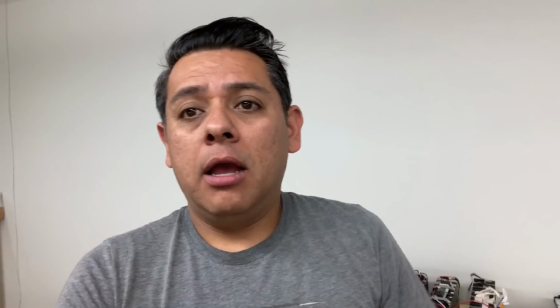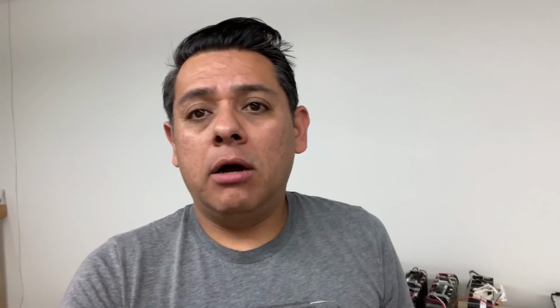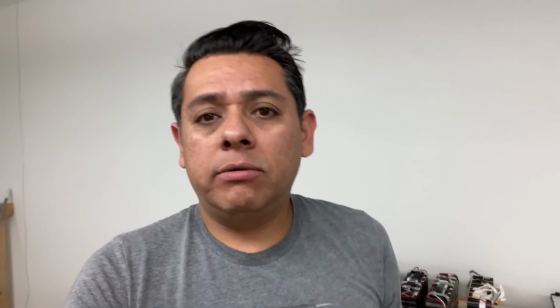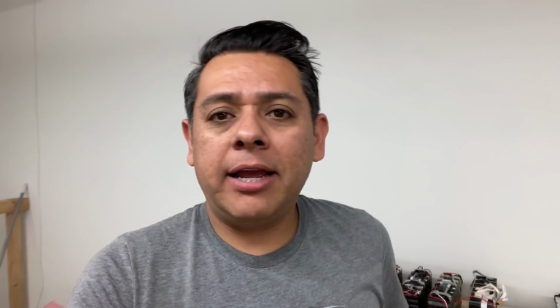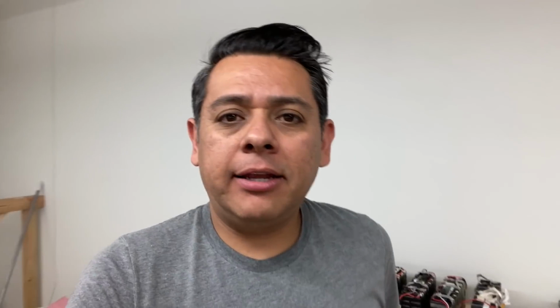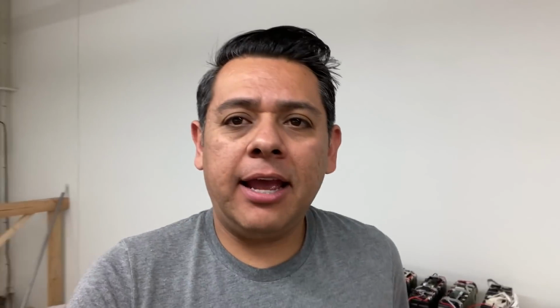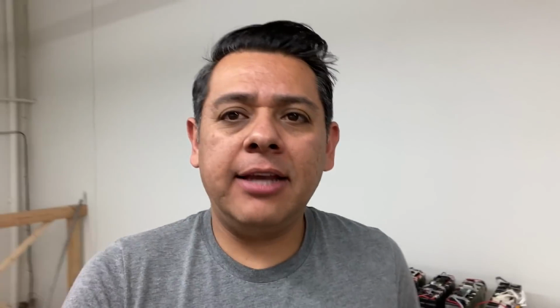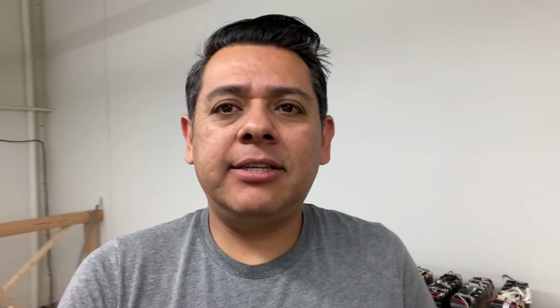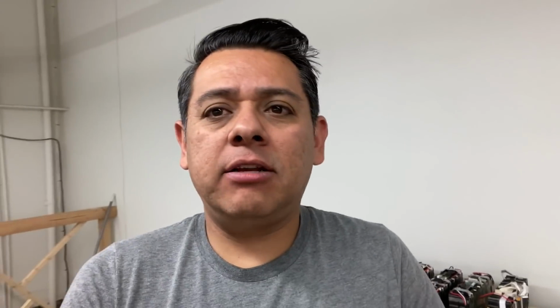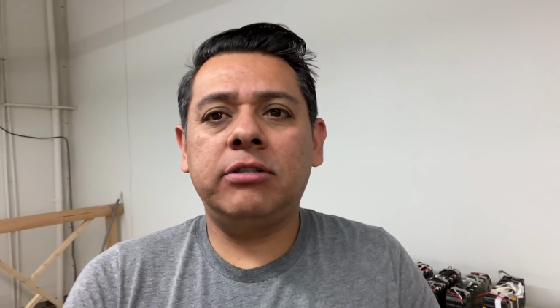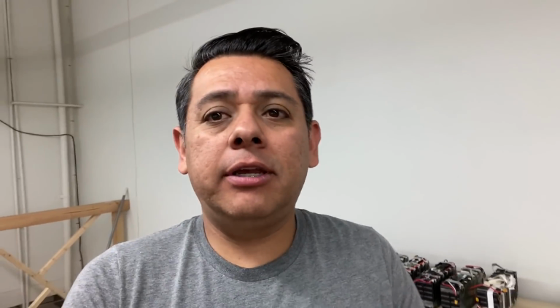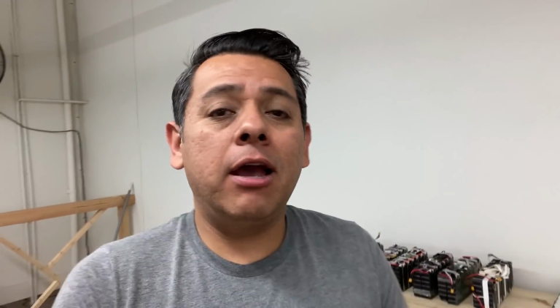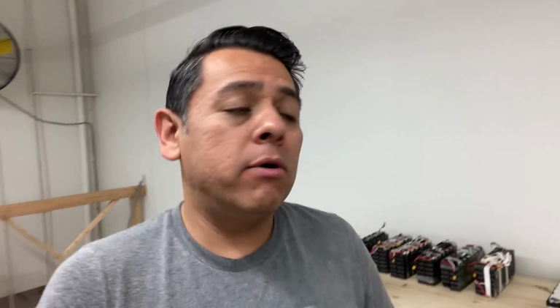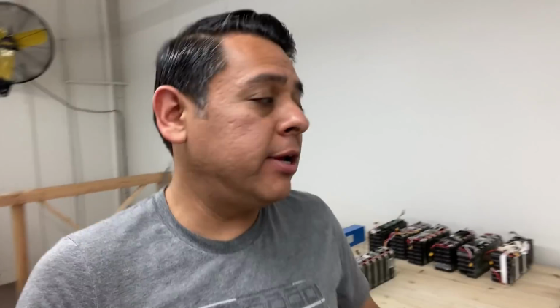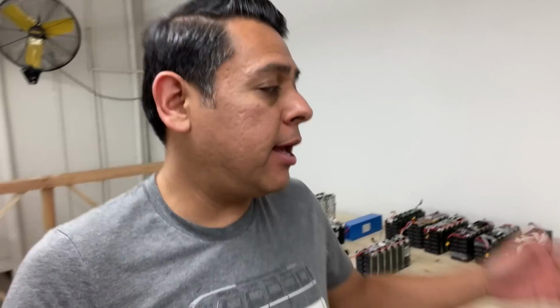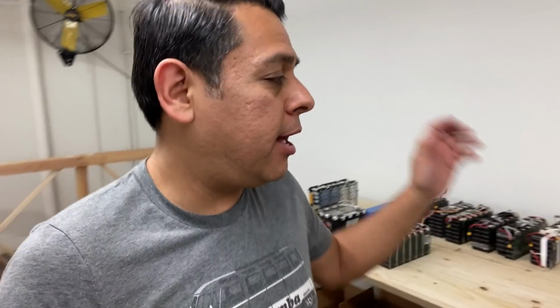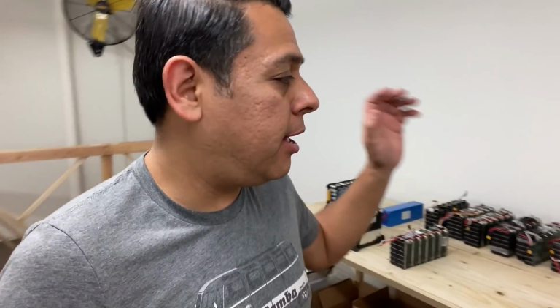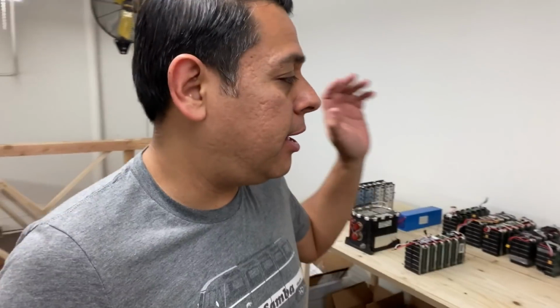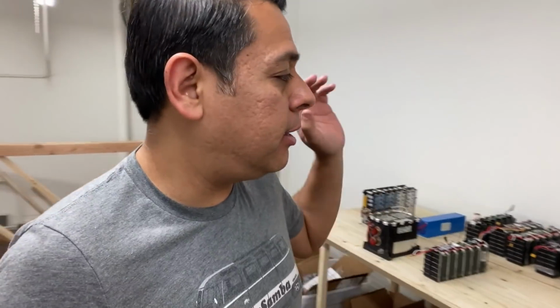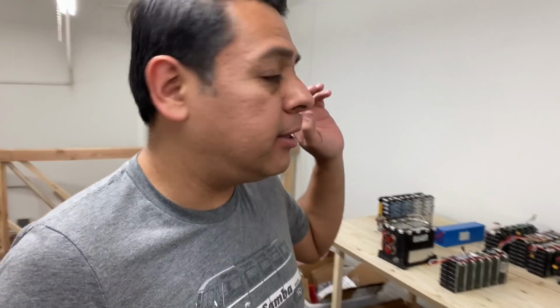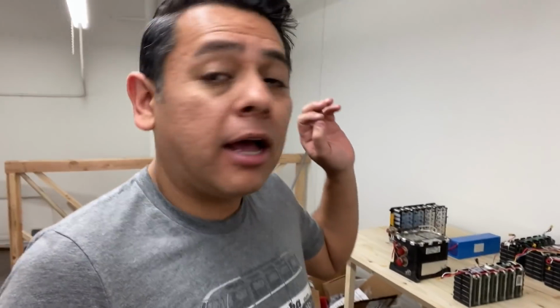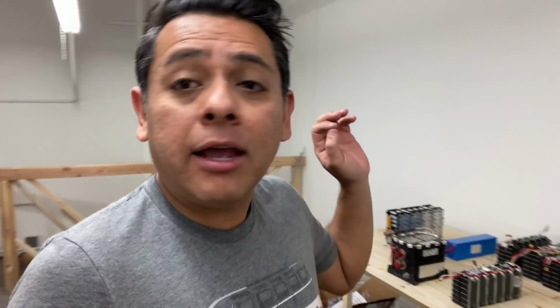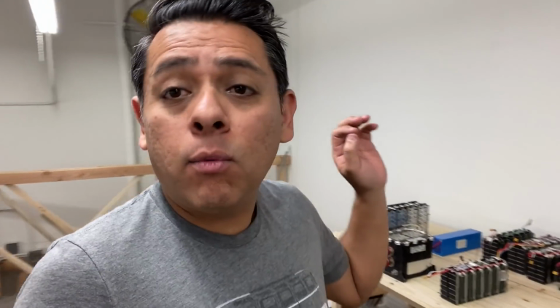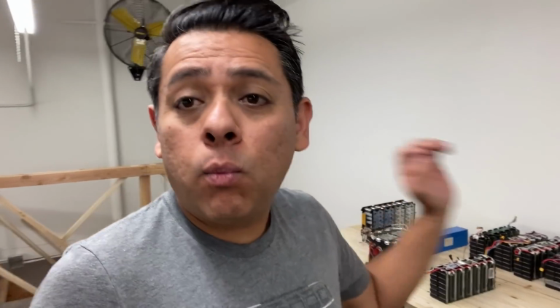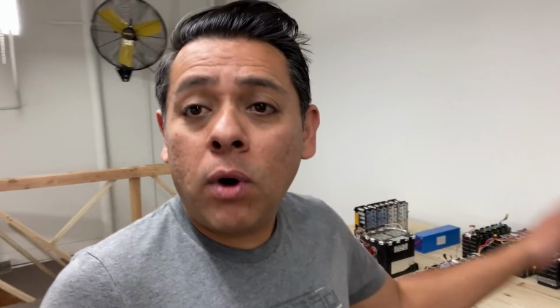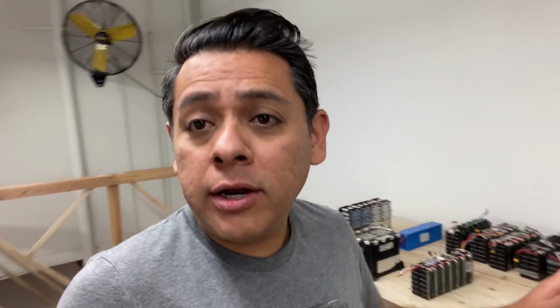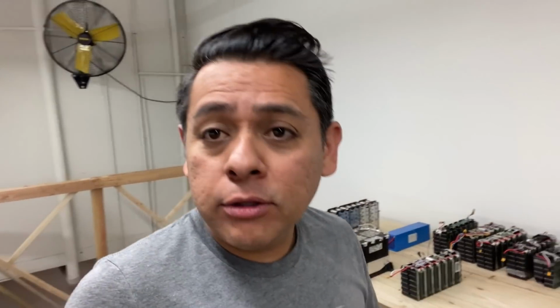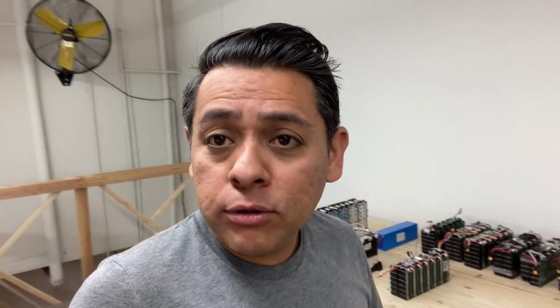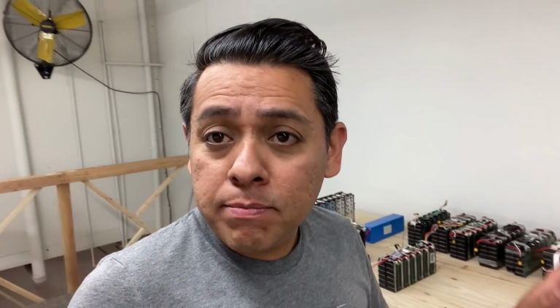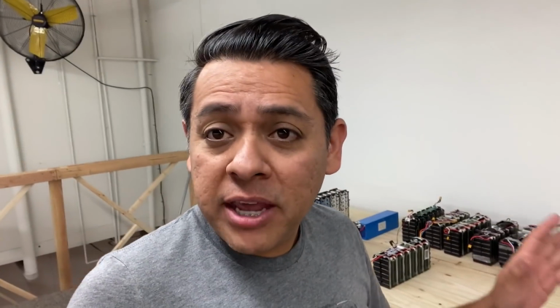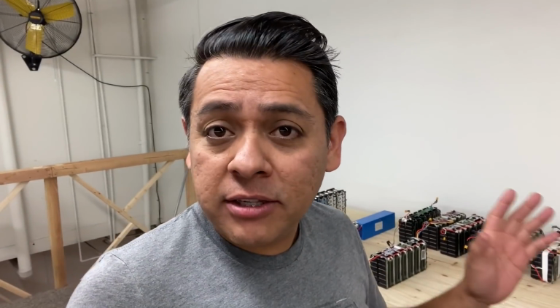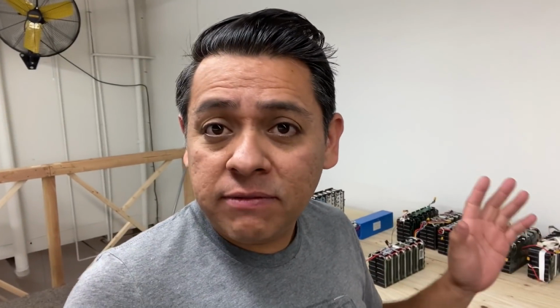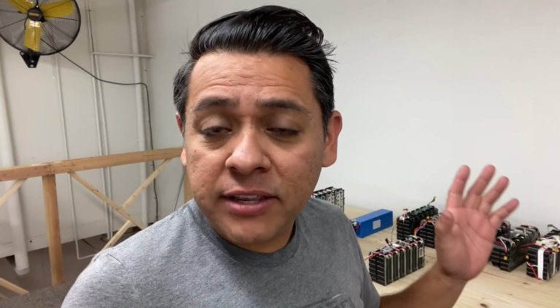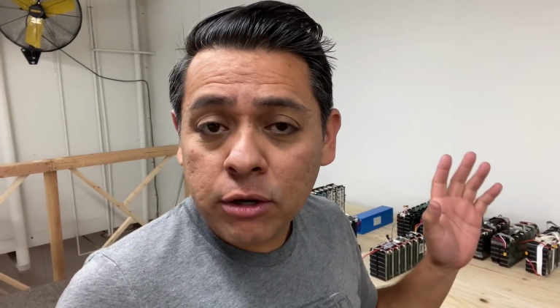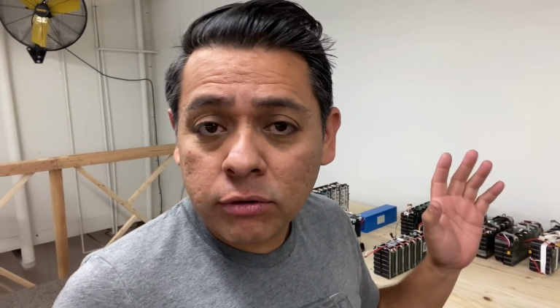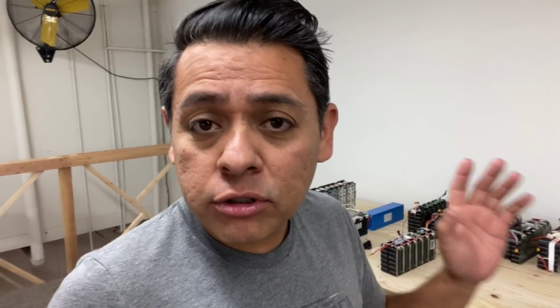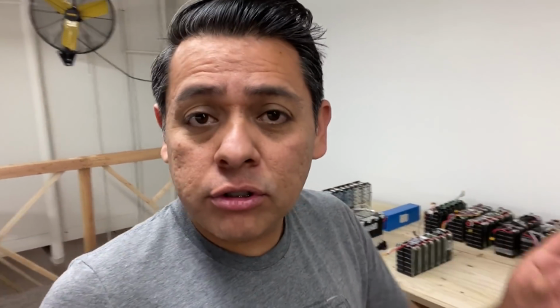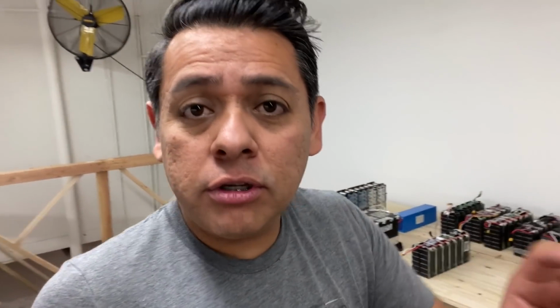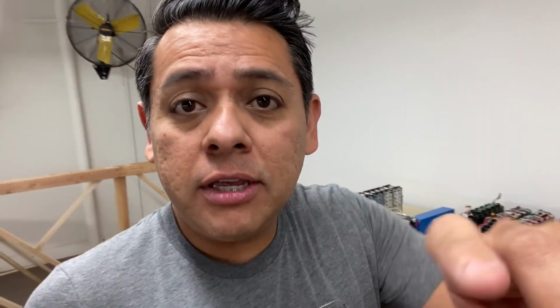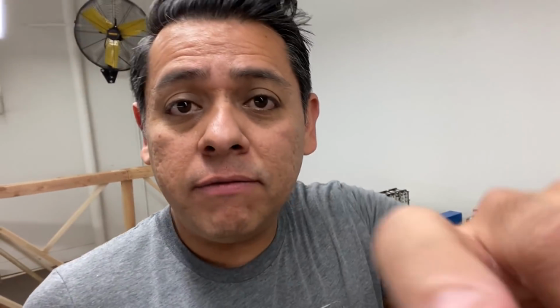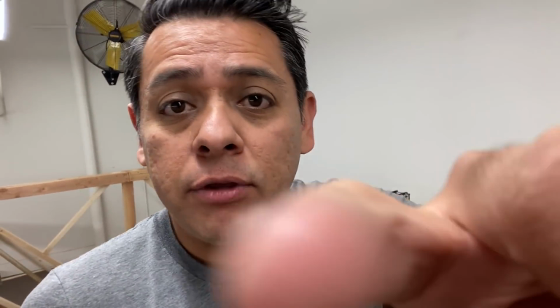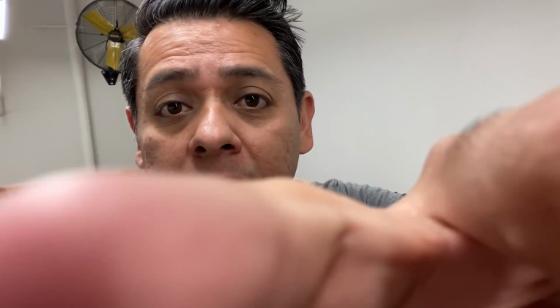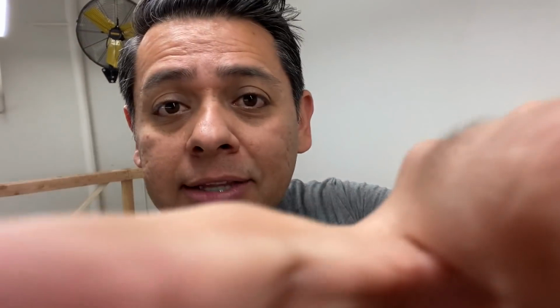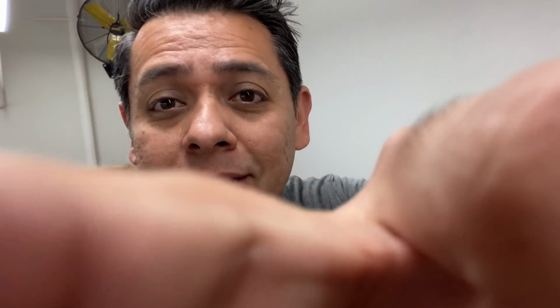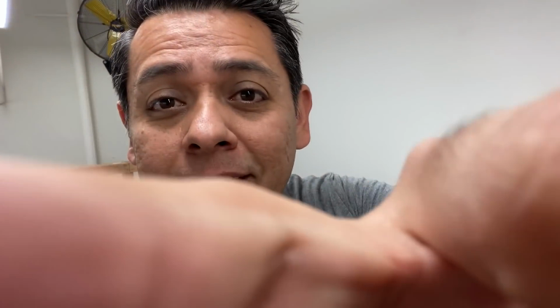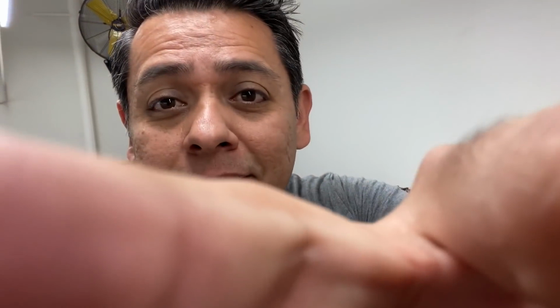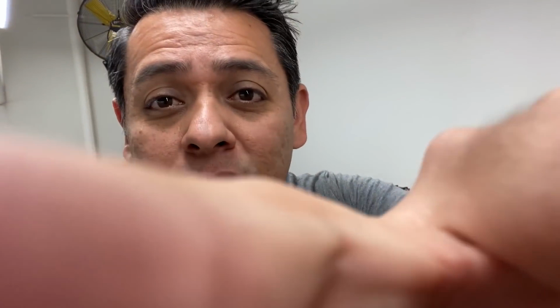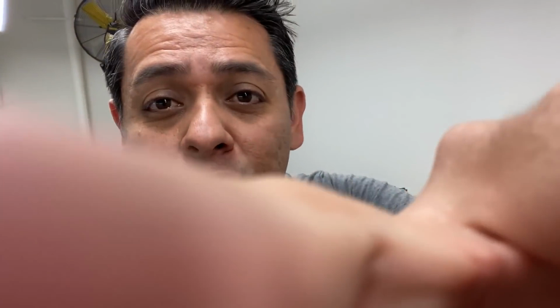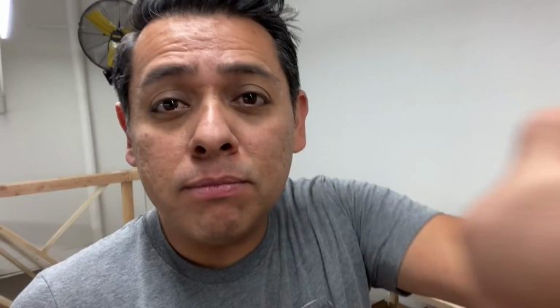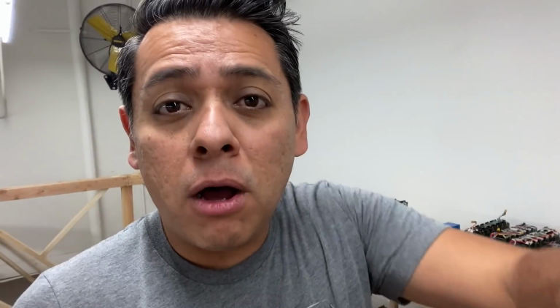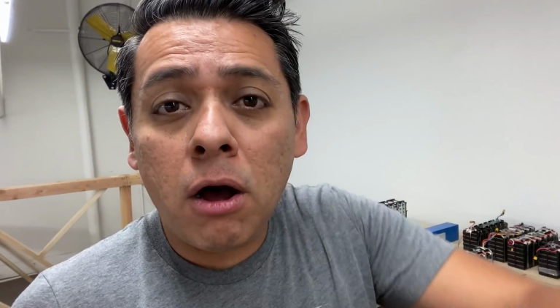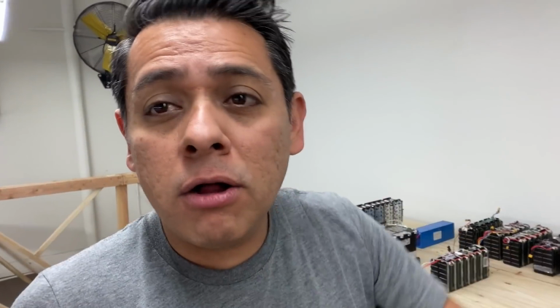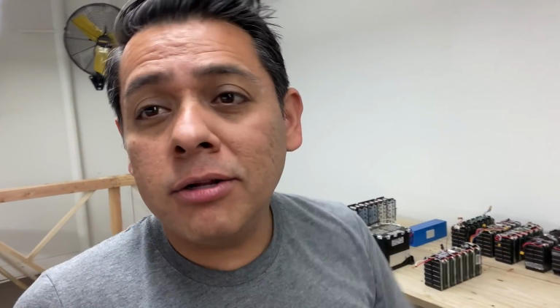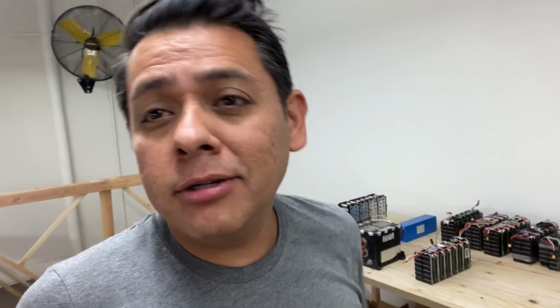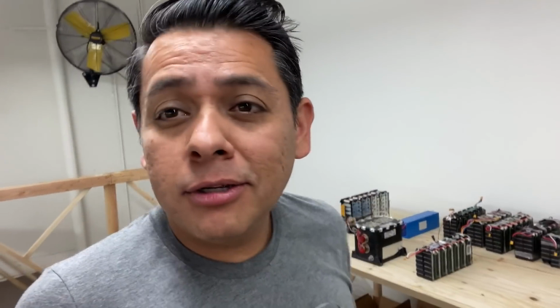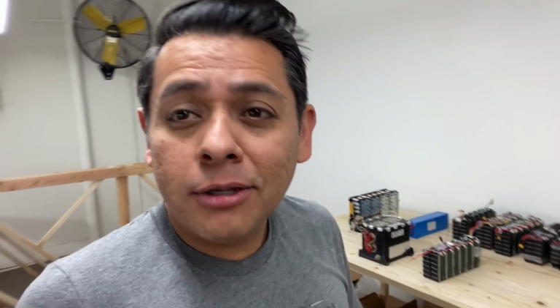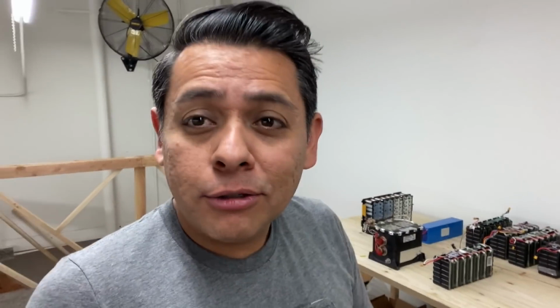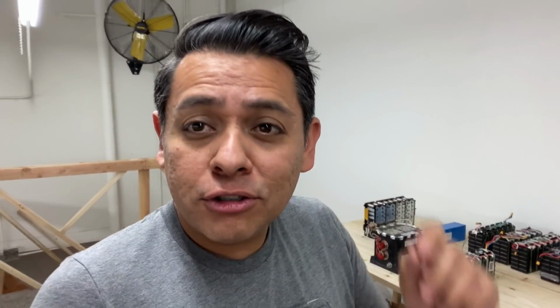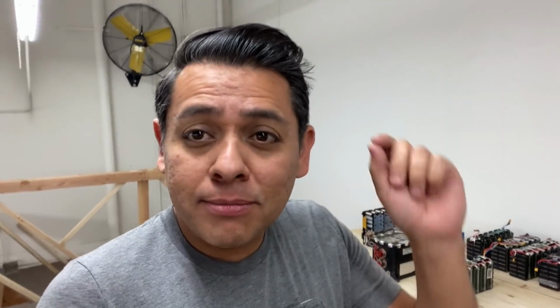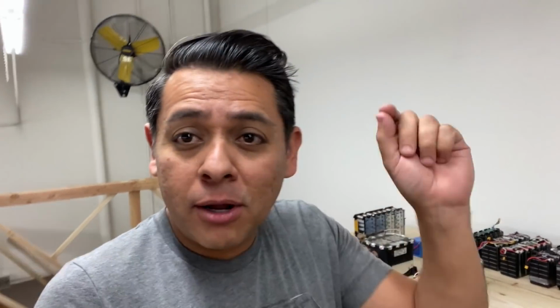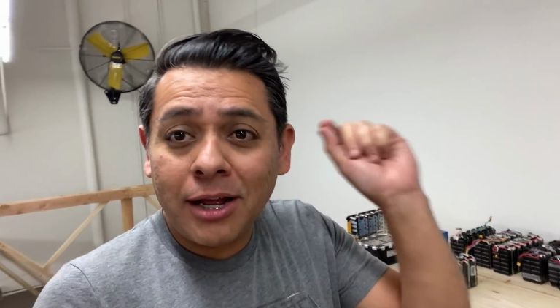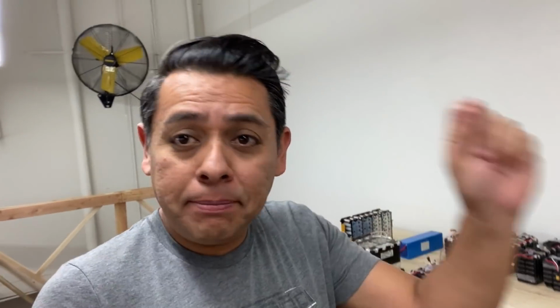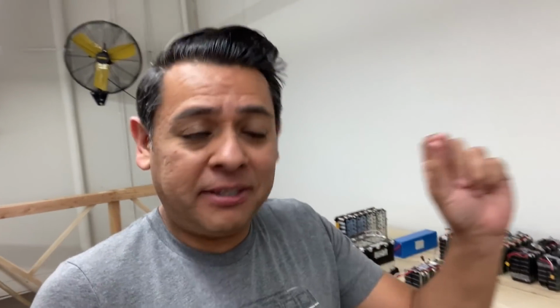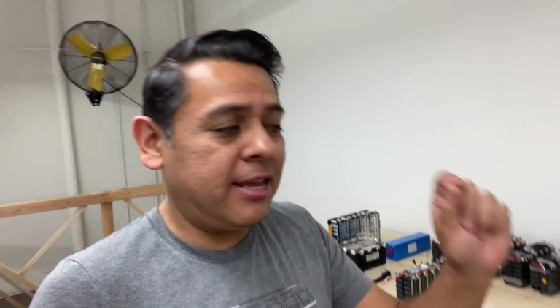All right, guys, how's it going? I wanted to make this video just to give you guys a small update.